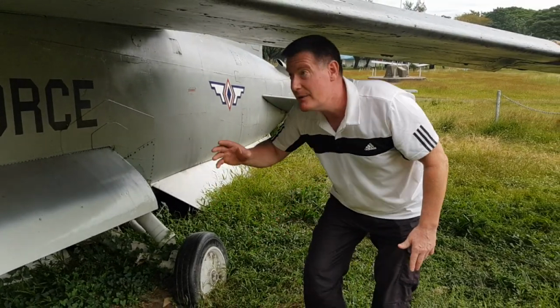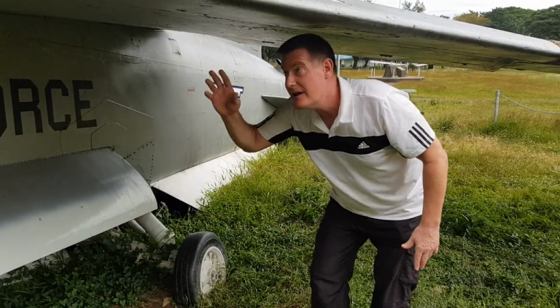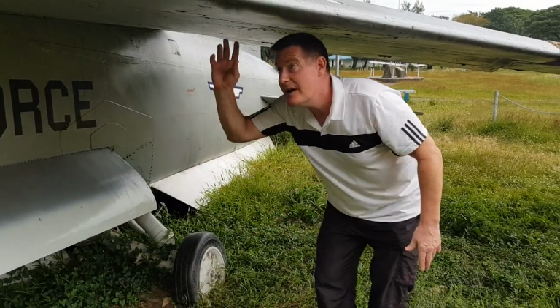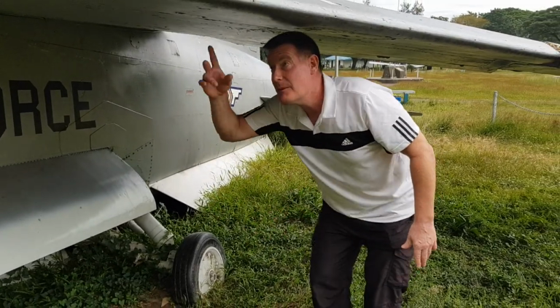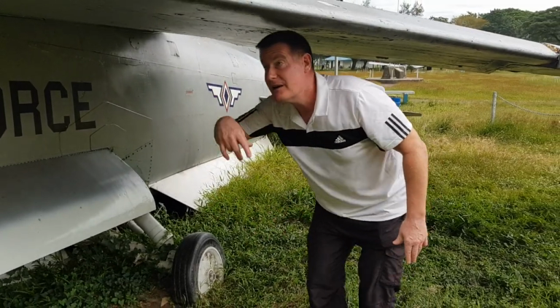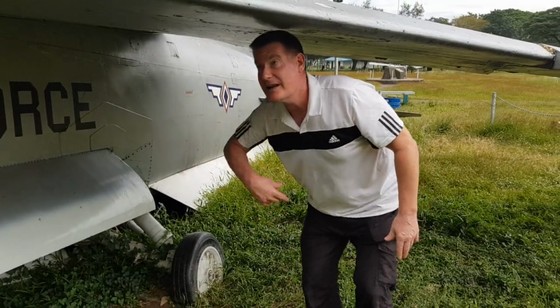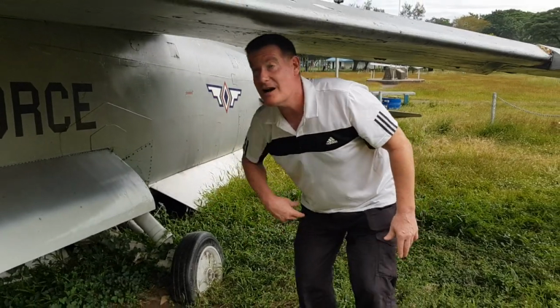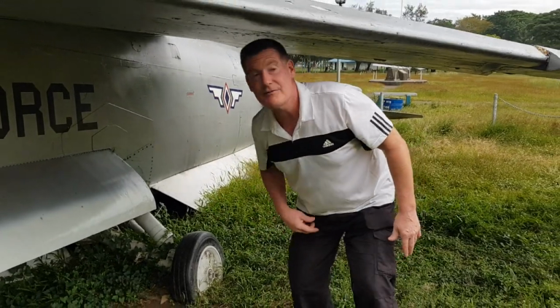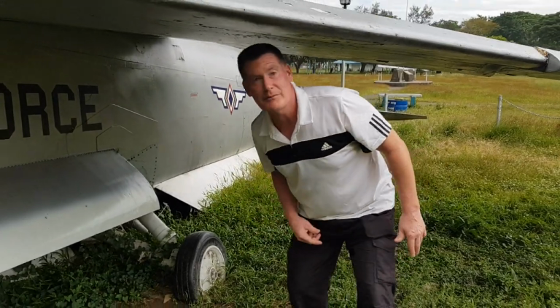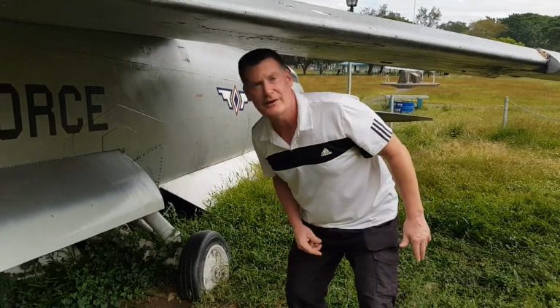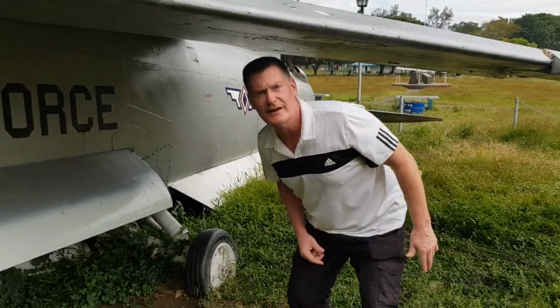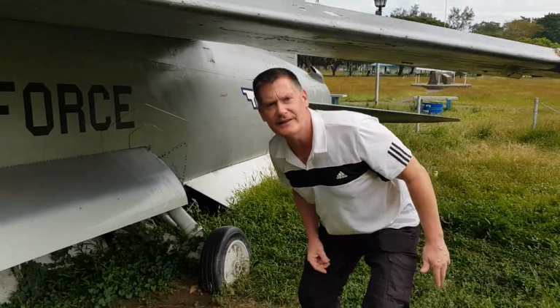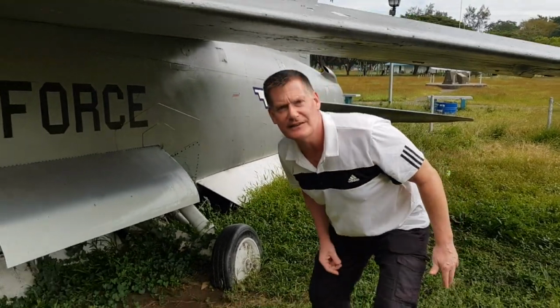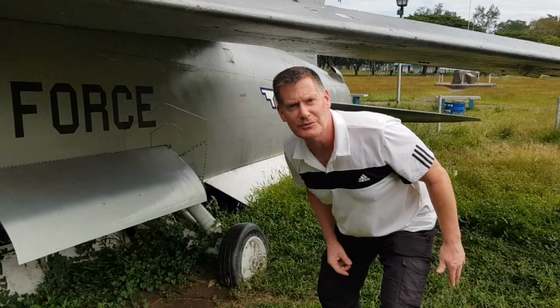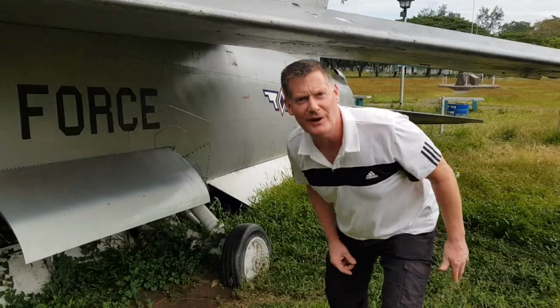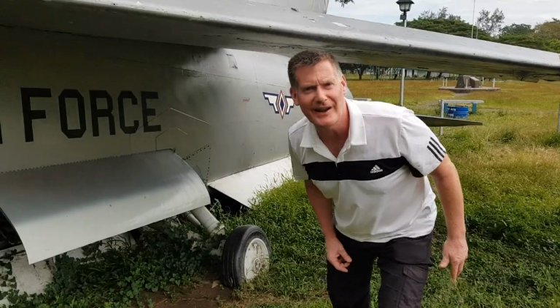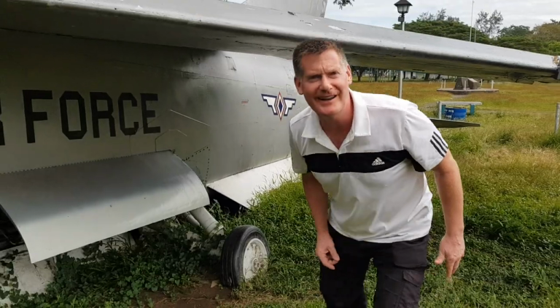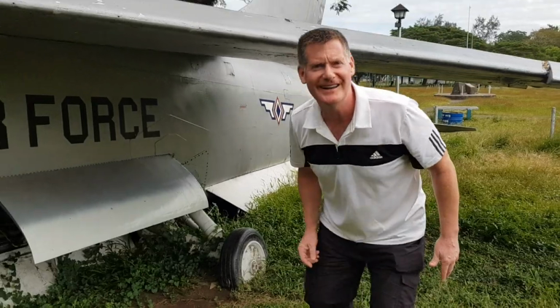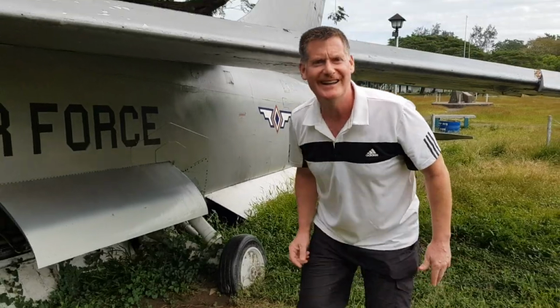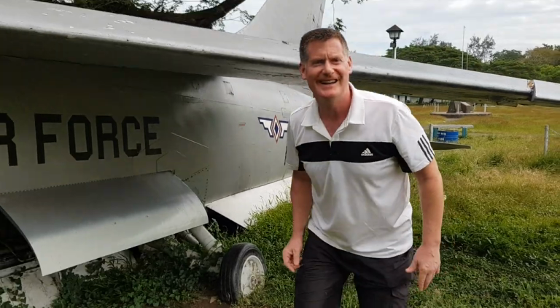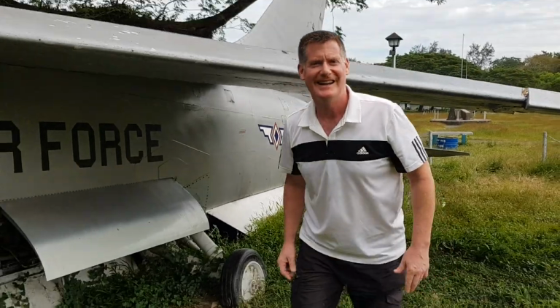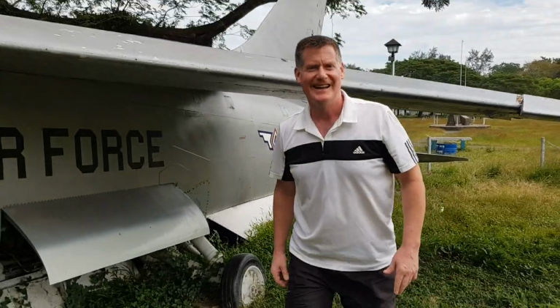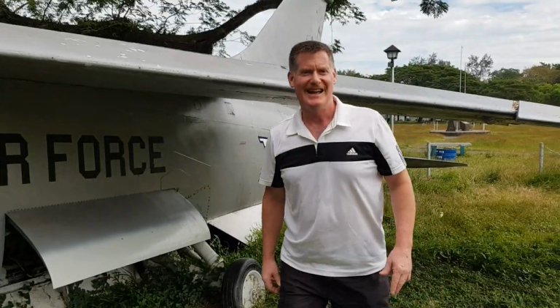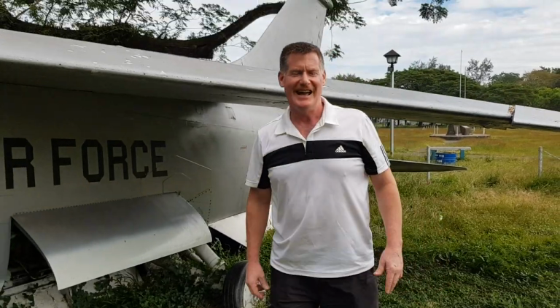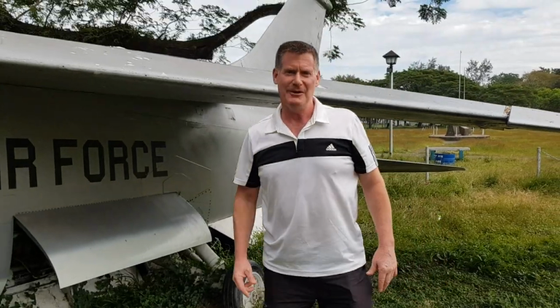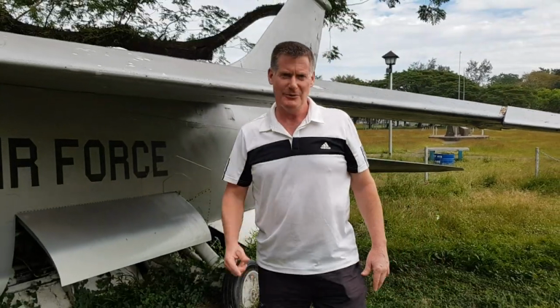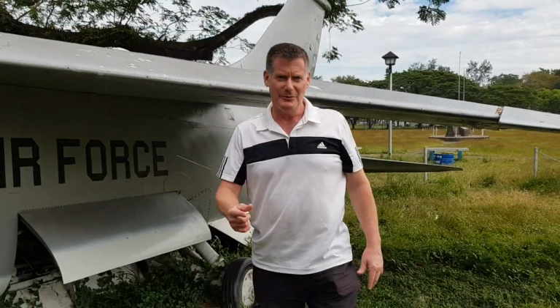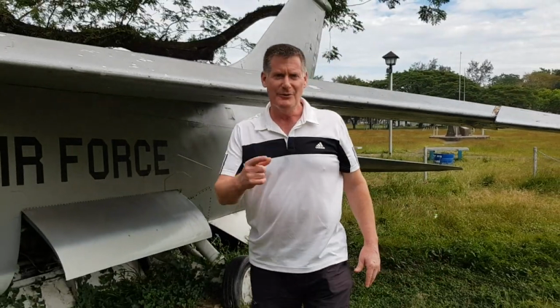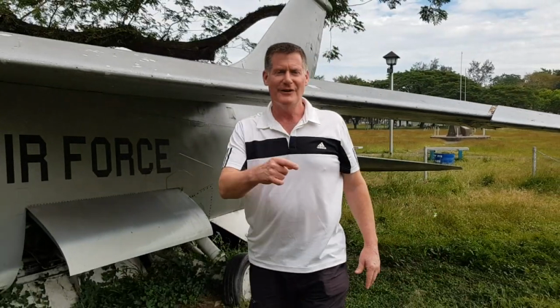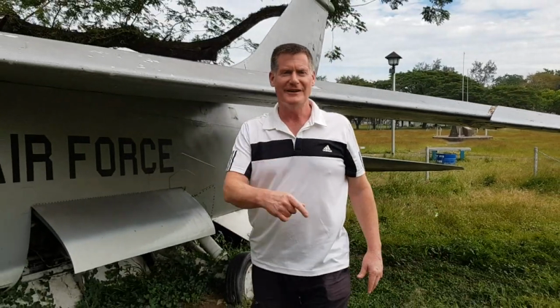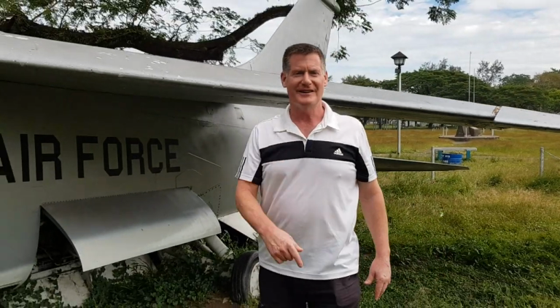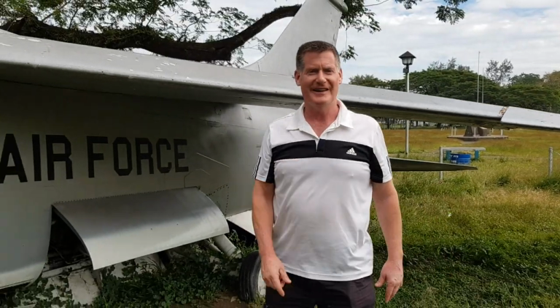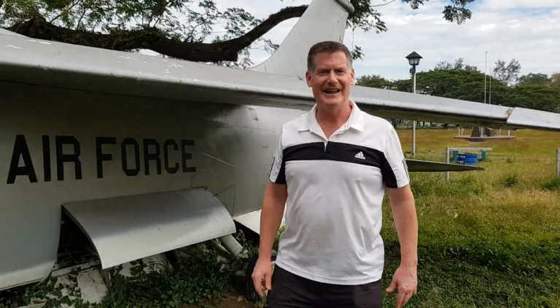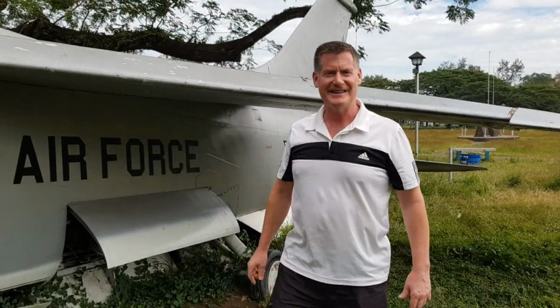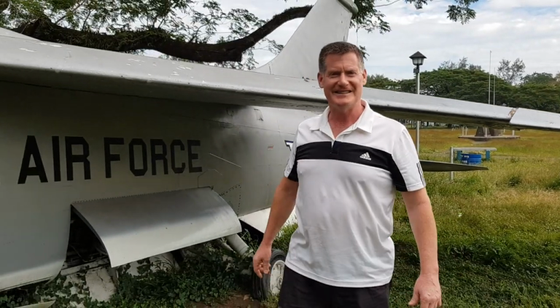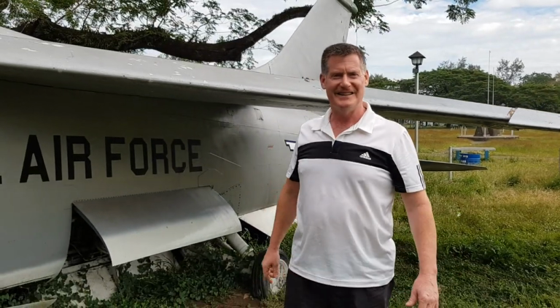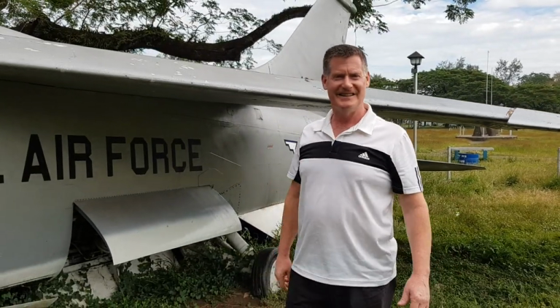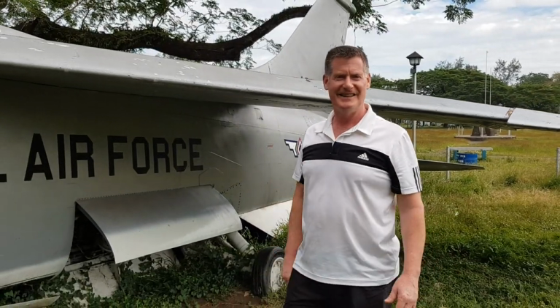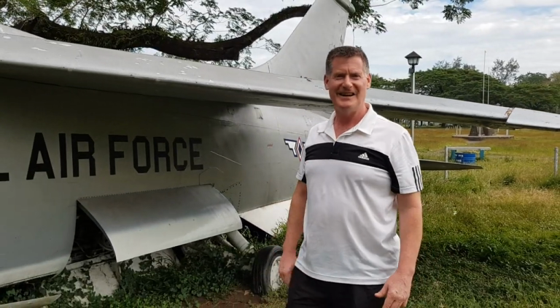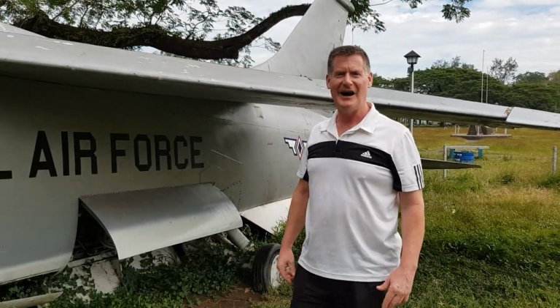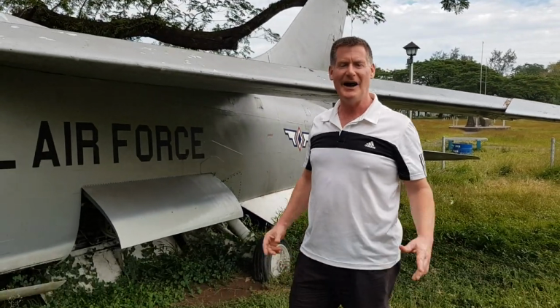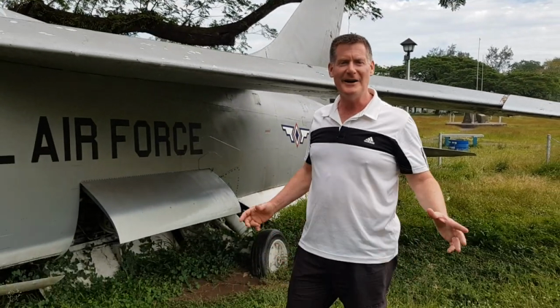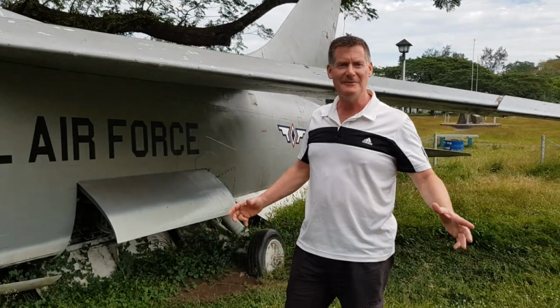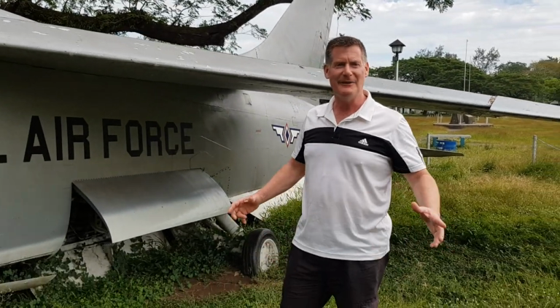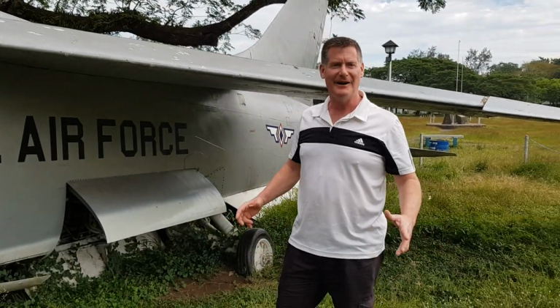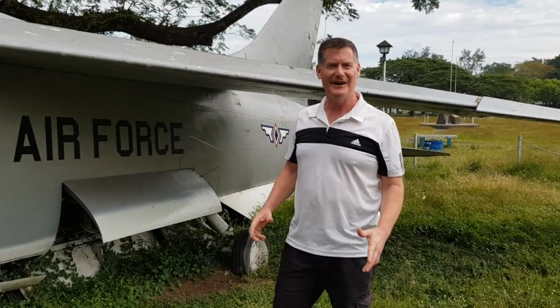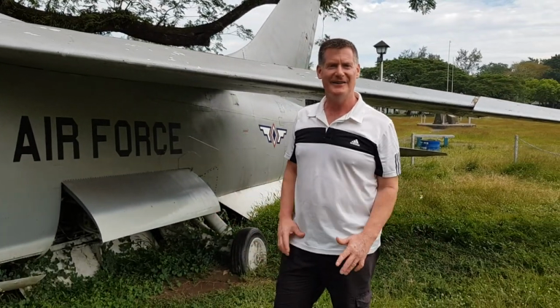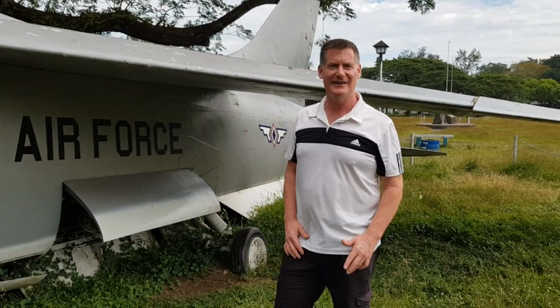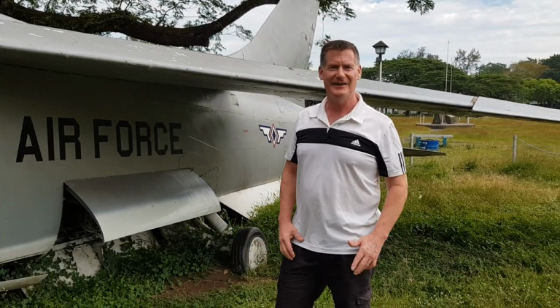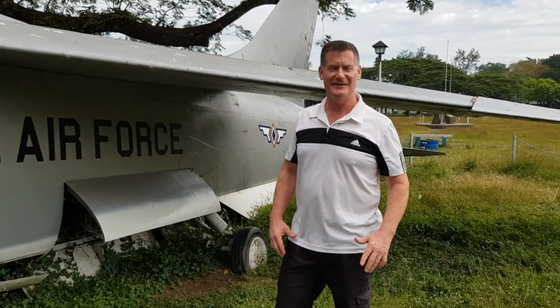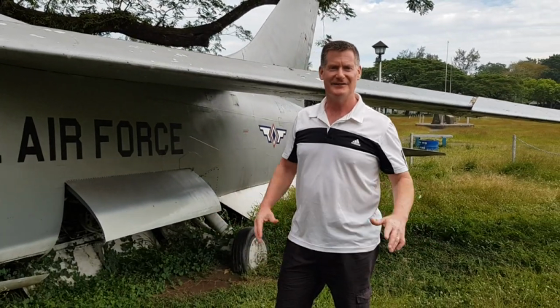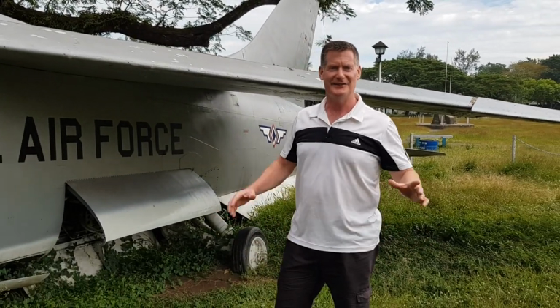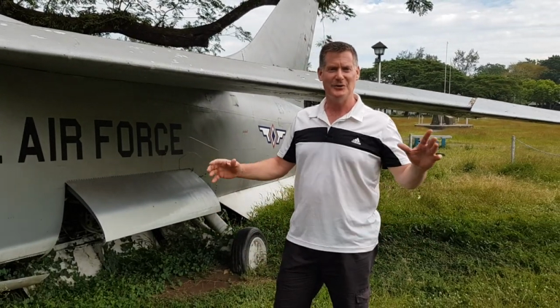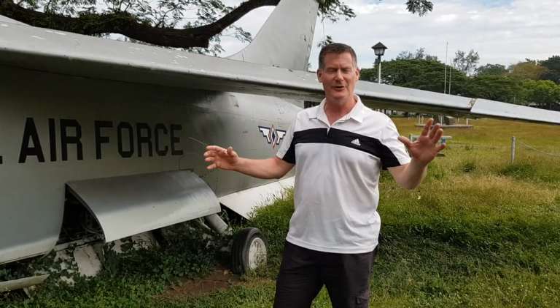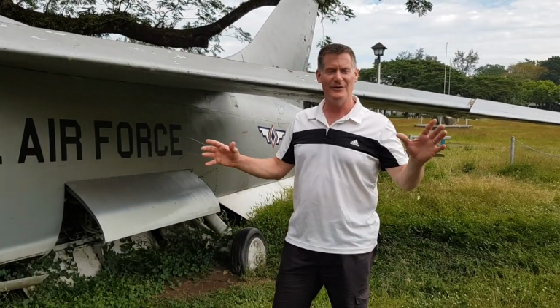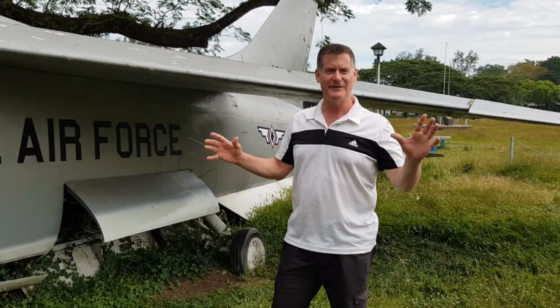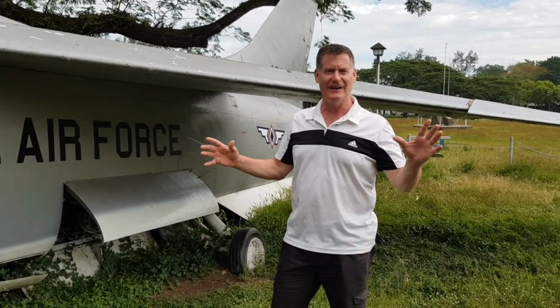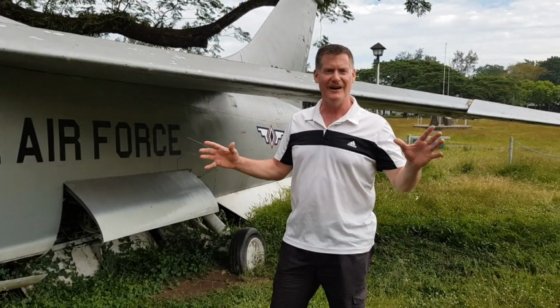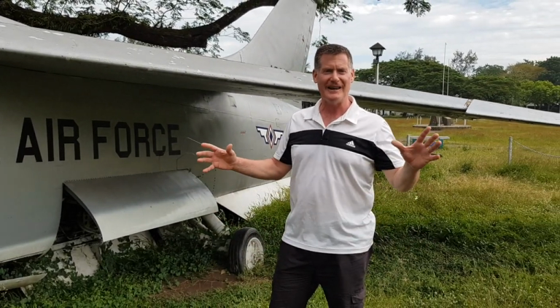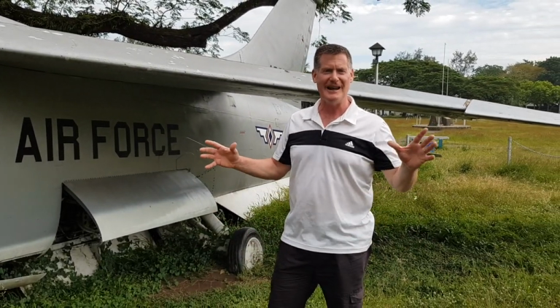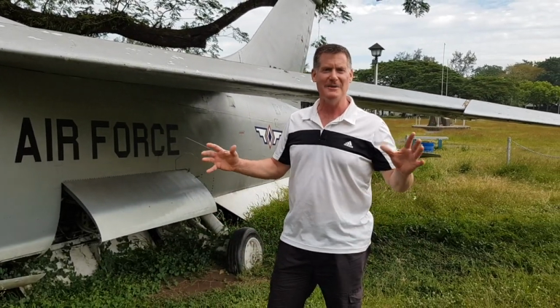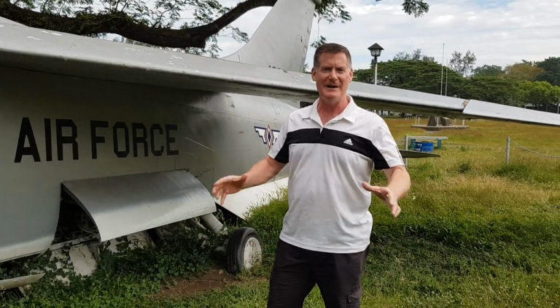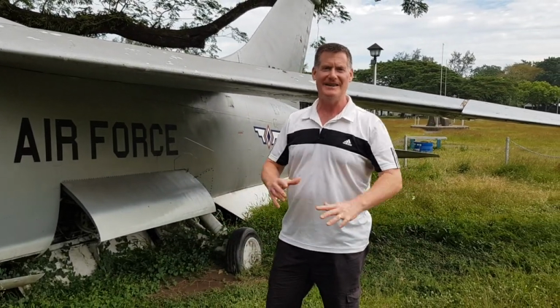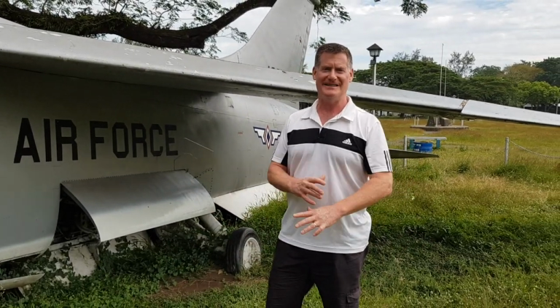Anyway, I'm going to get out from underneath this wing, and we'll move on to the next item on the Tour of Clark Air Base.